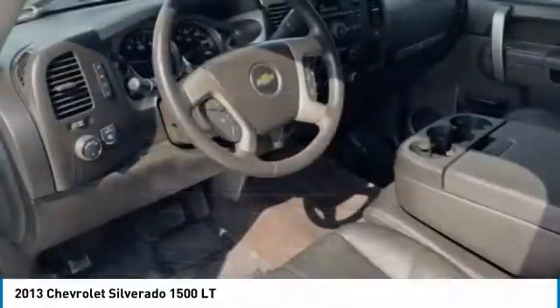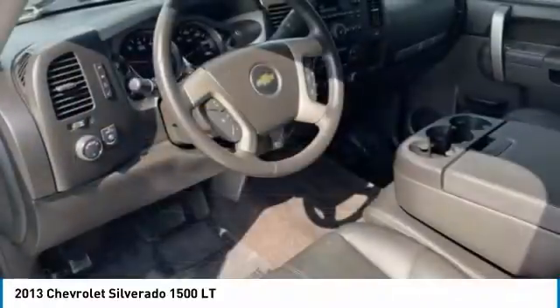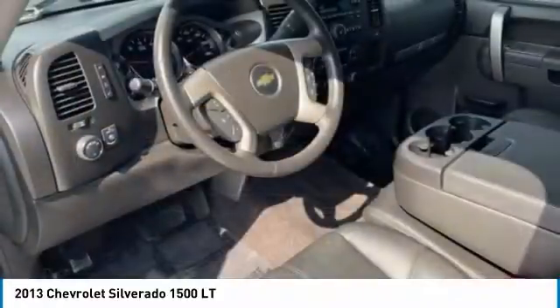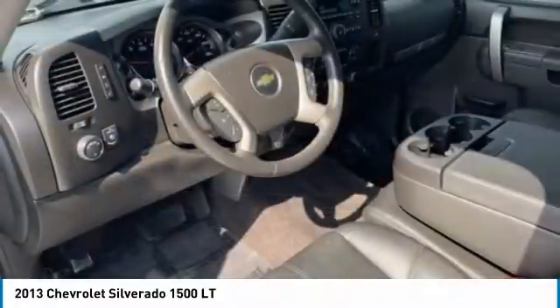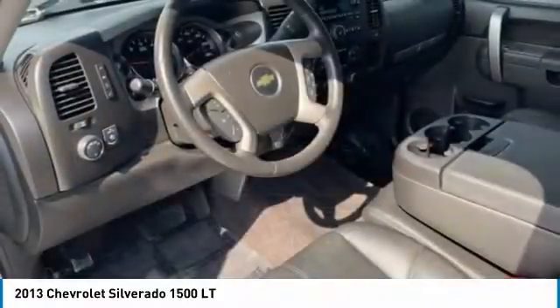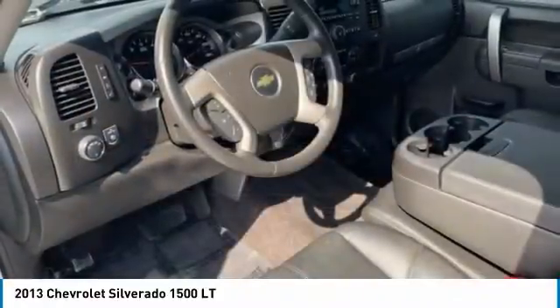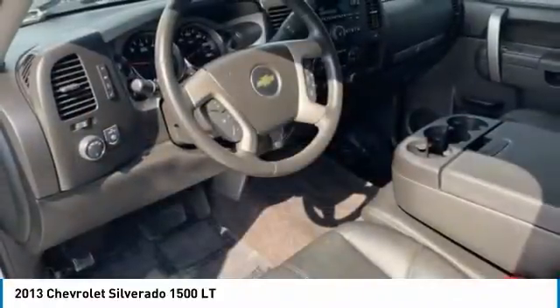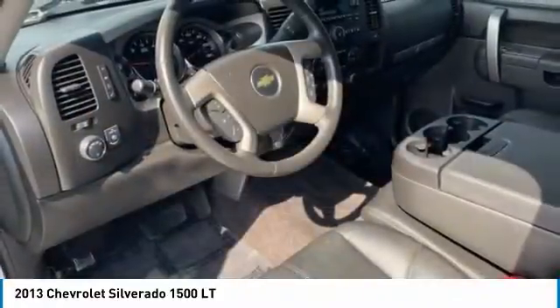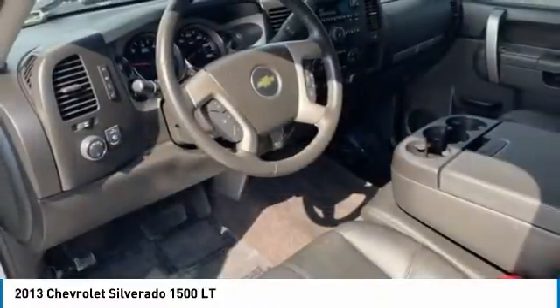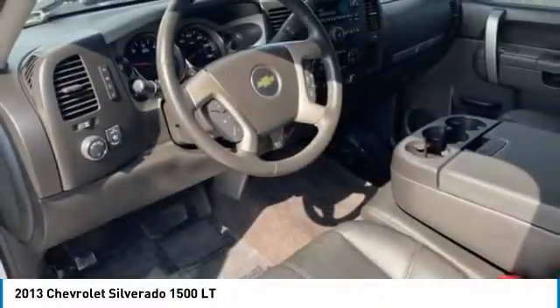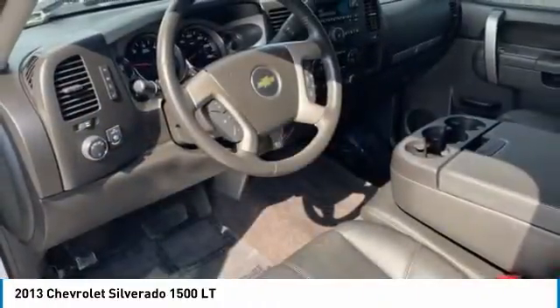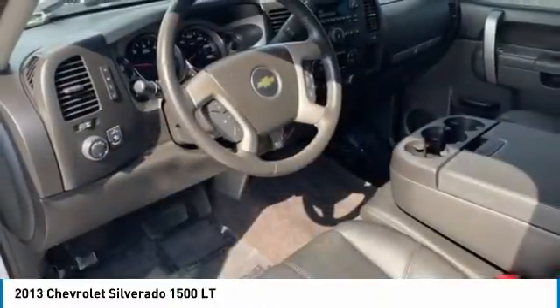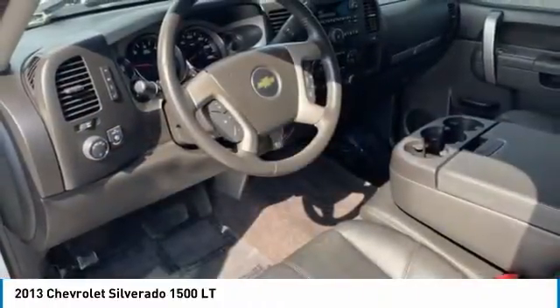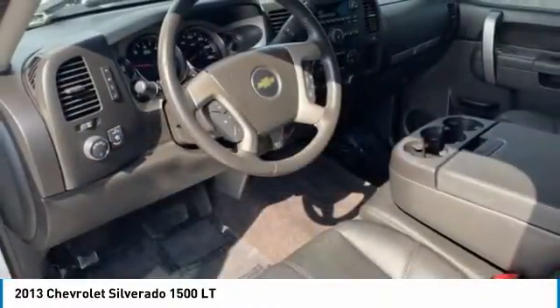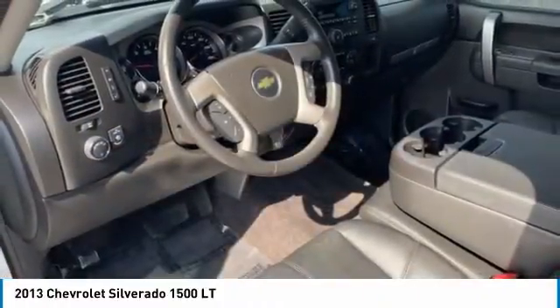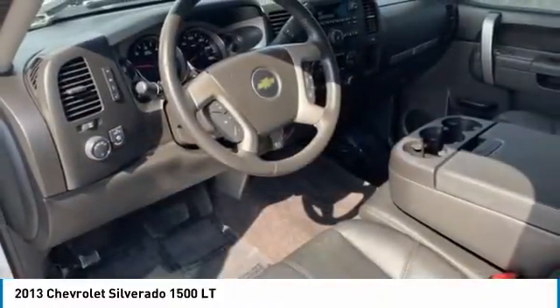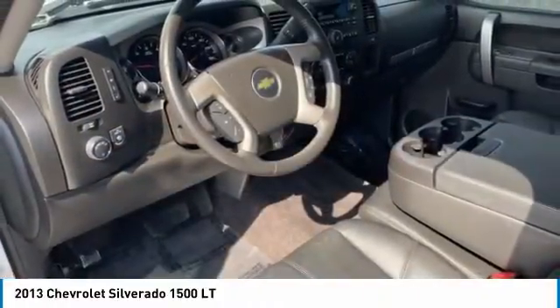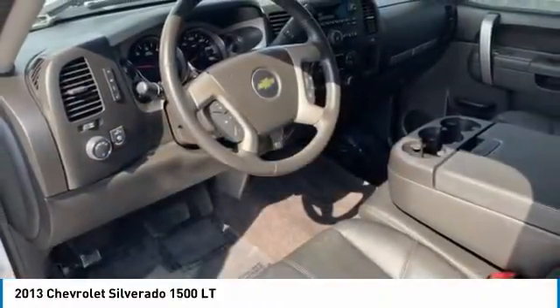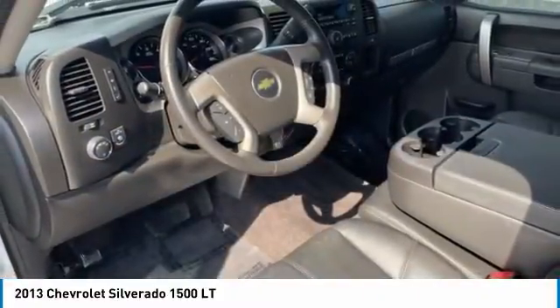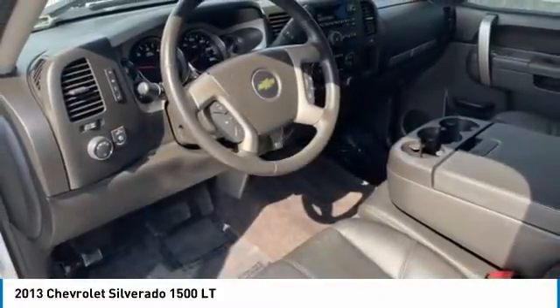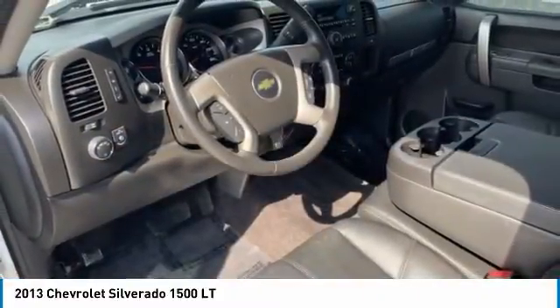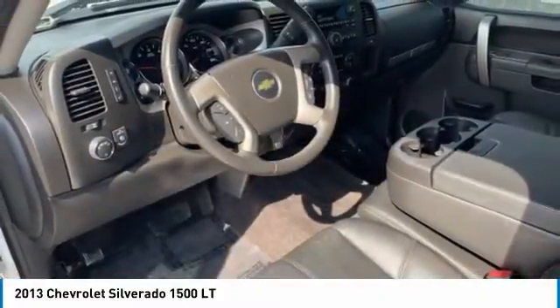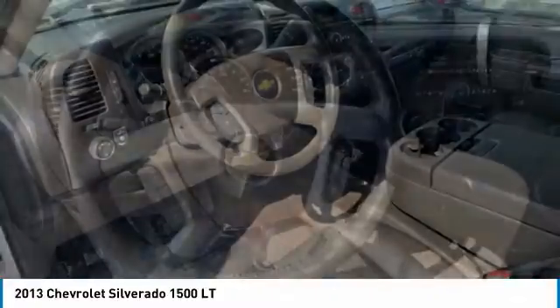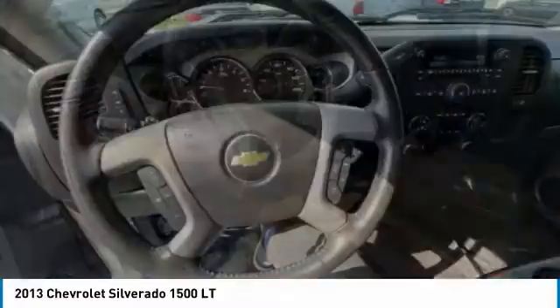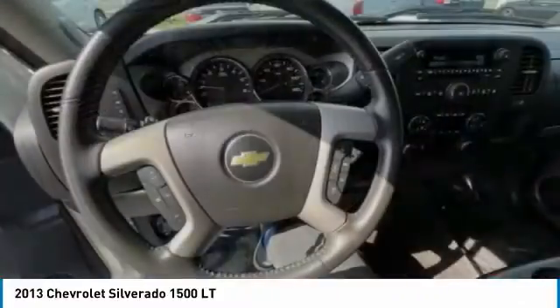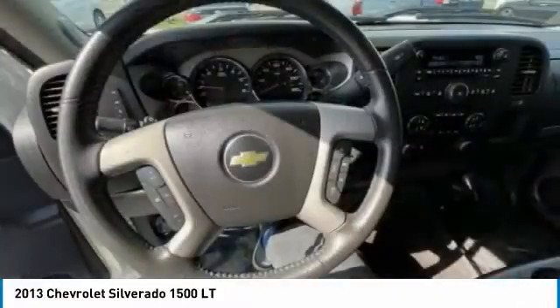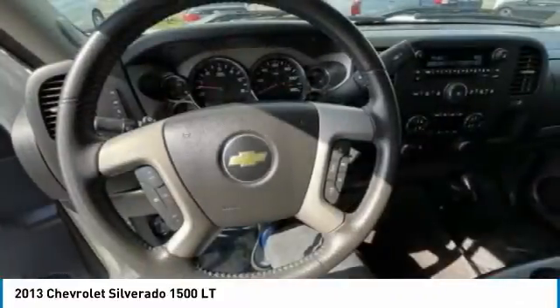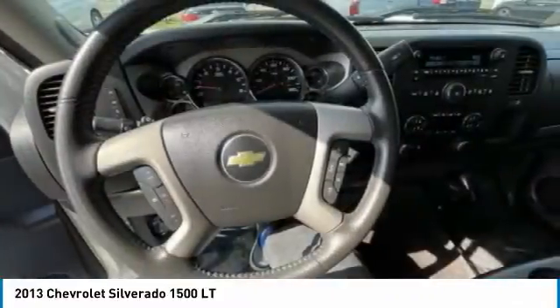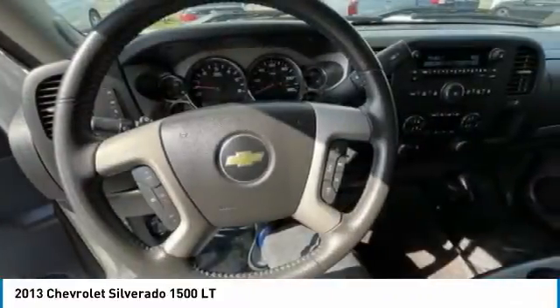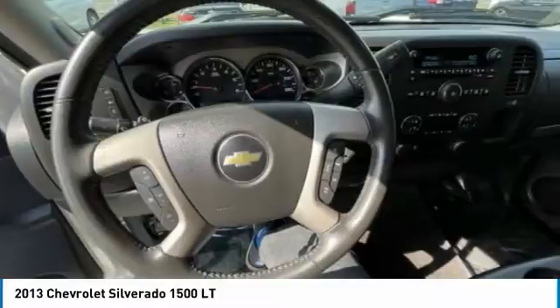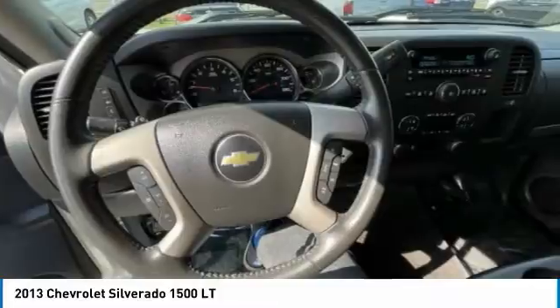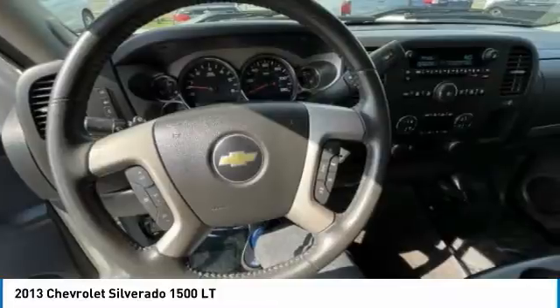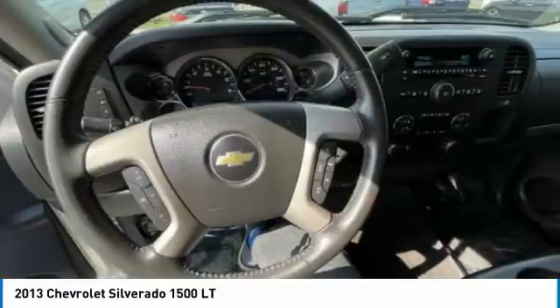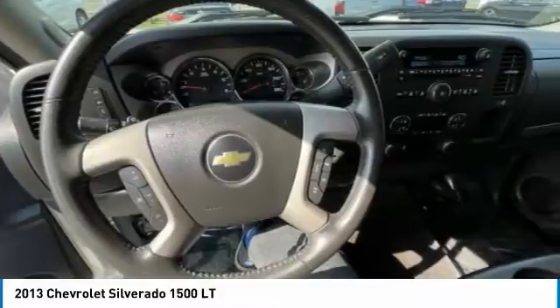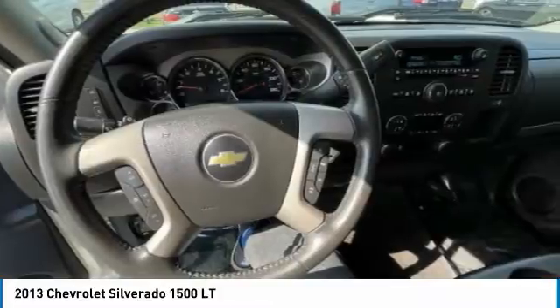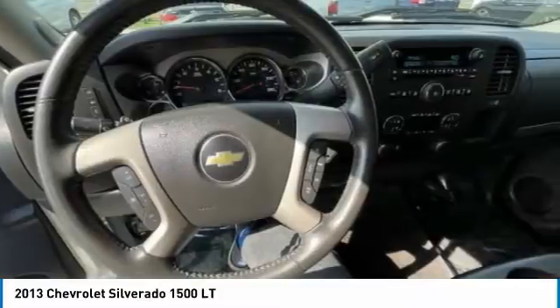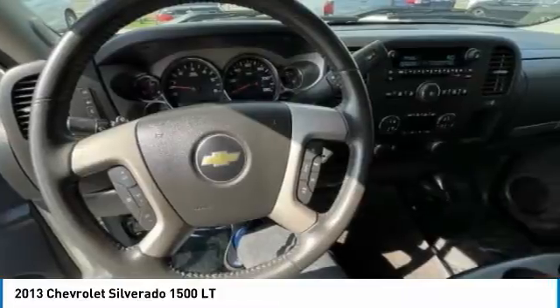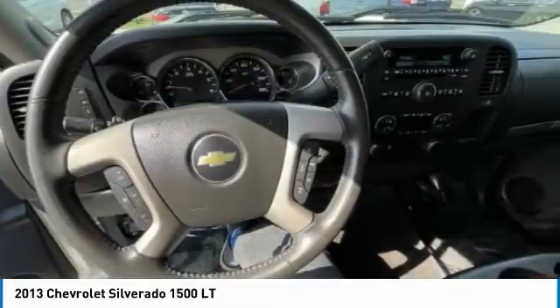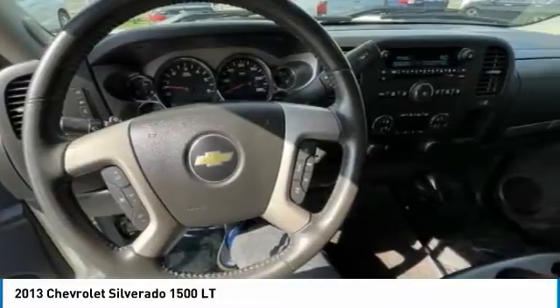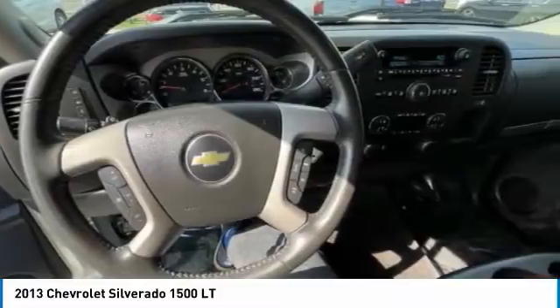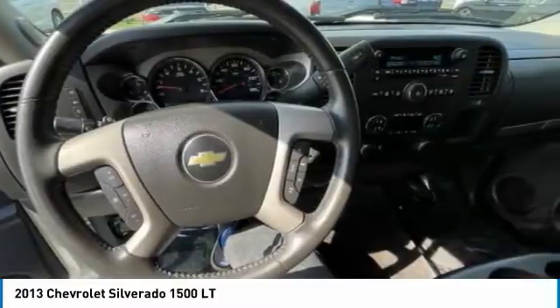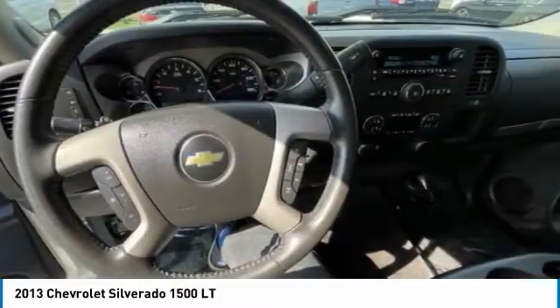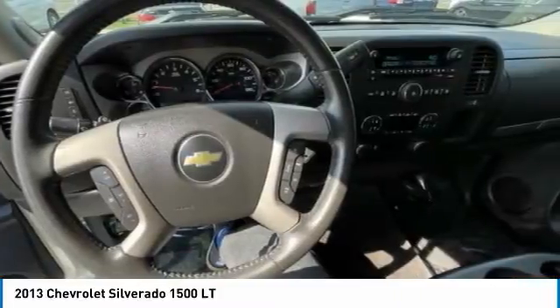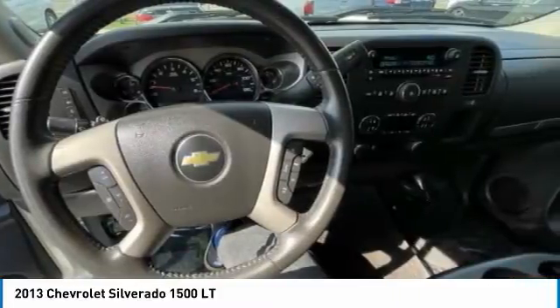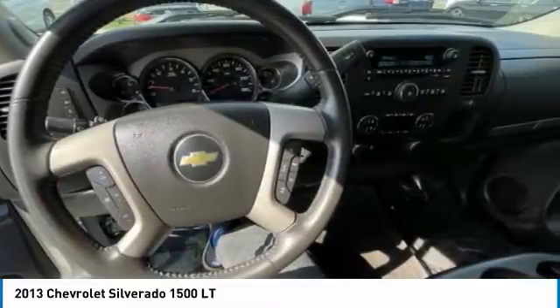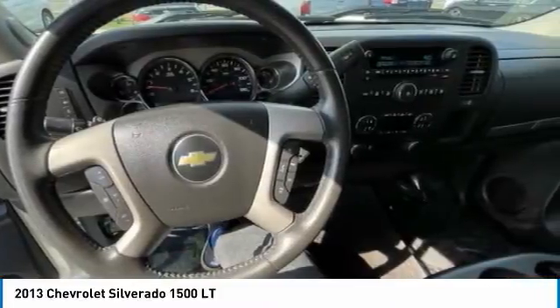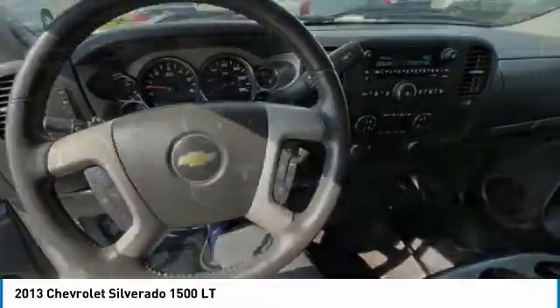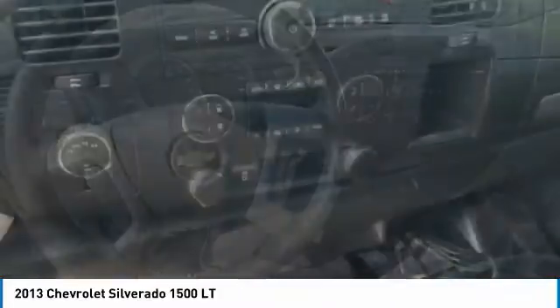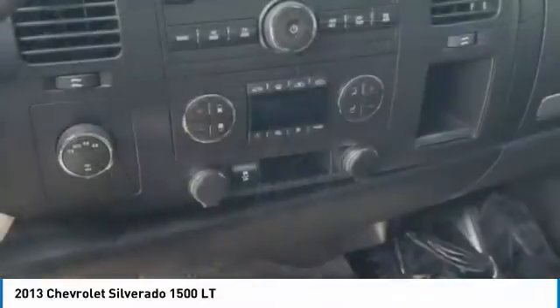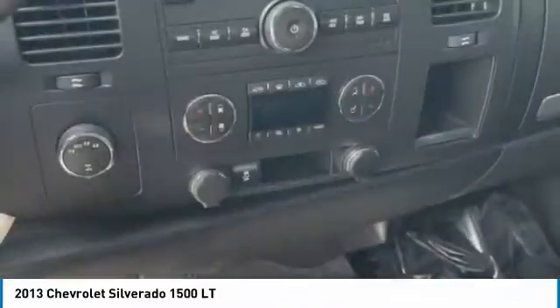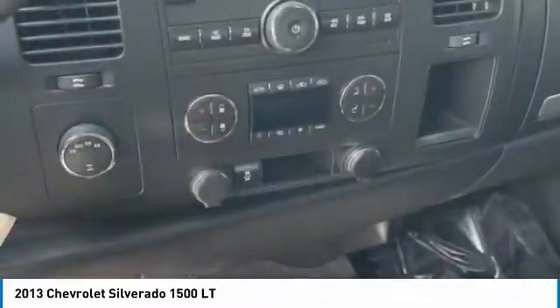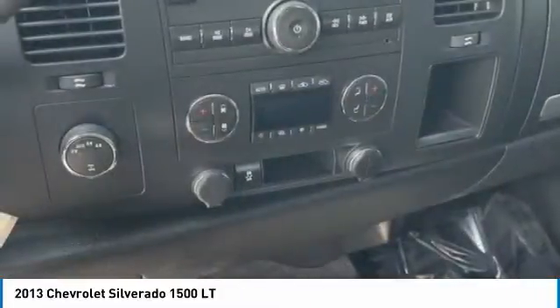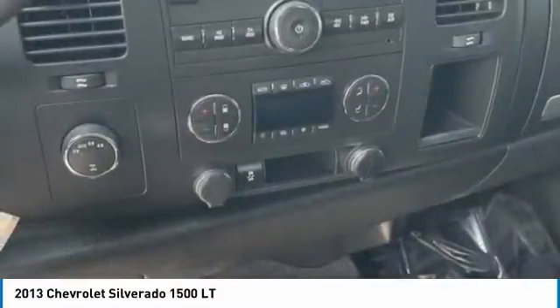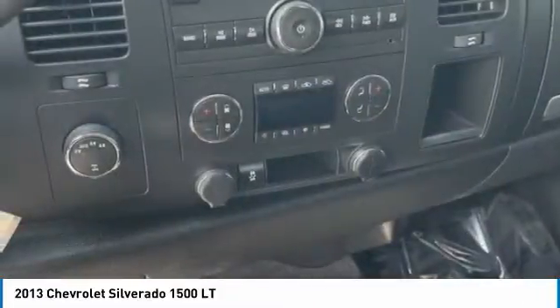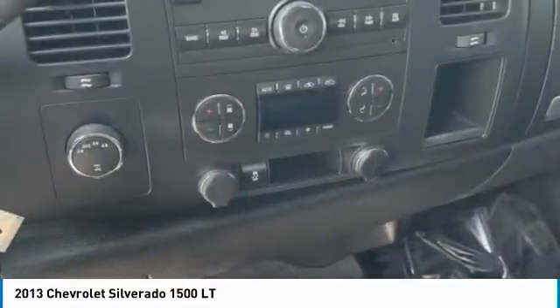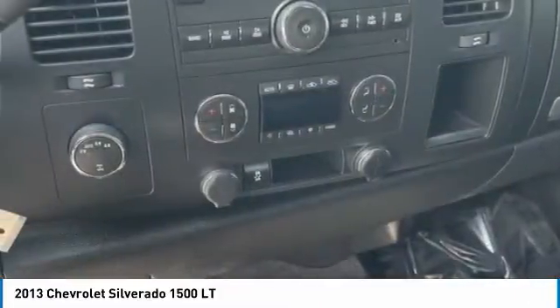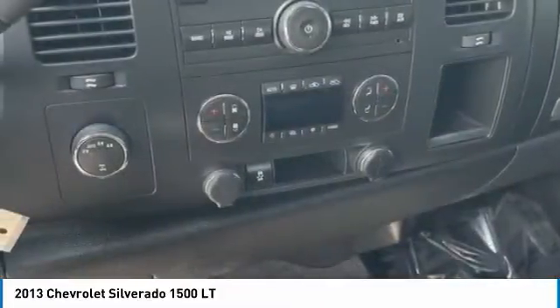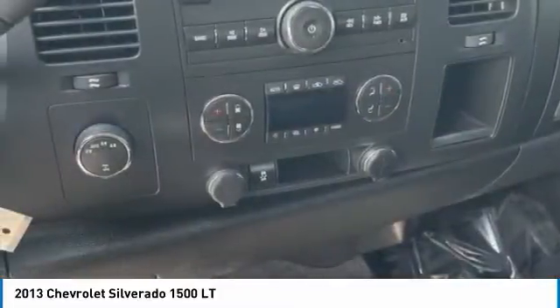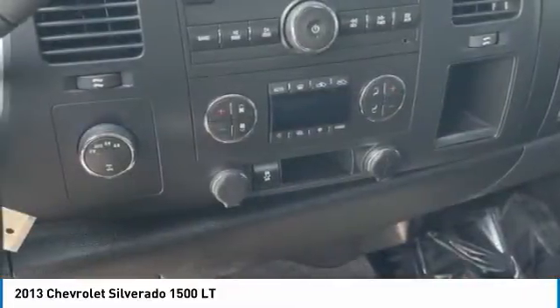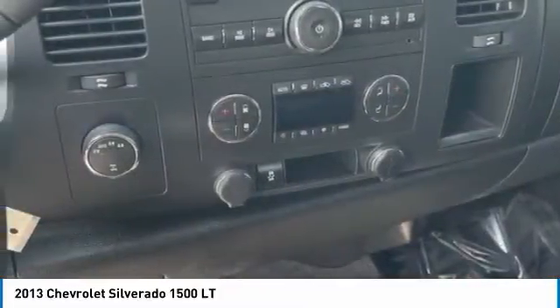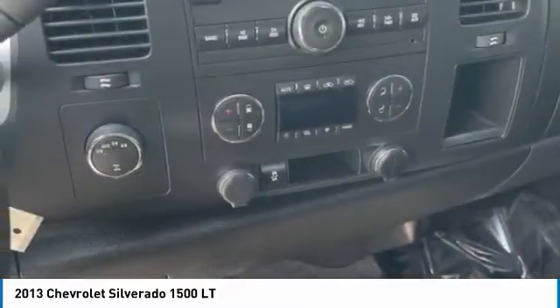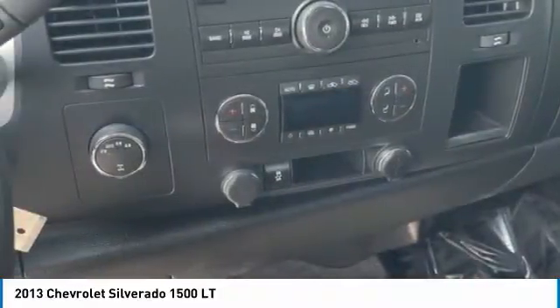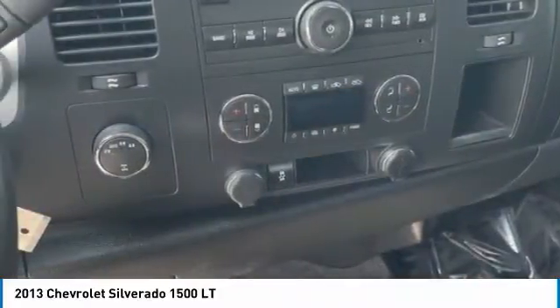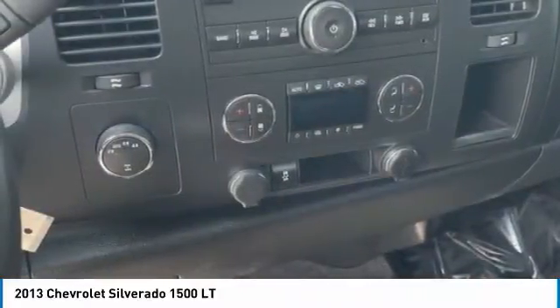Front all-season tires, rear all-season tires, satellite radio, MP3 player, power outlet, power steering.